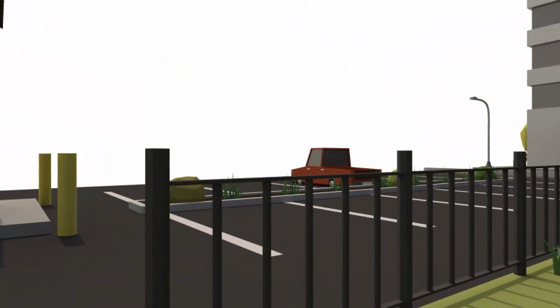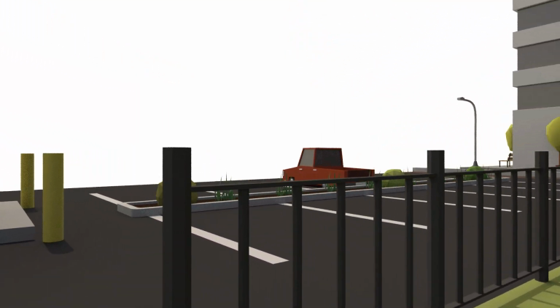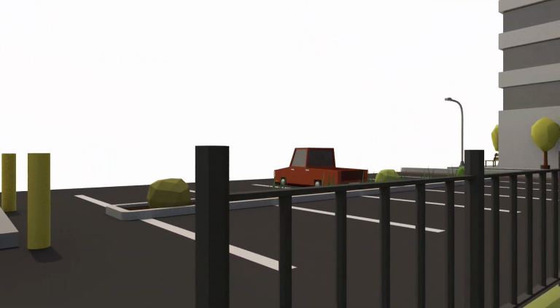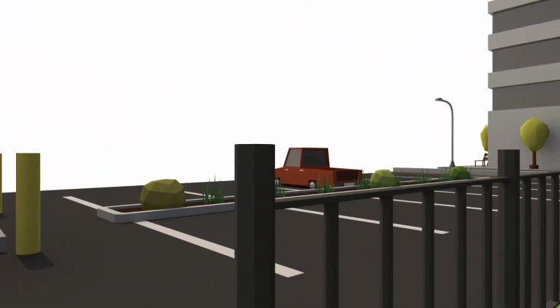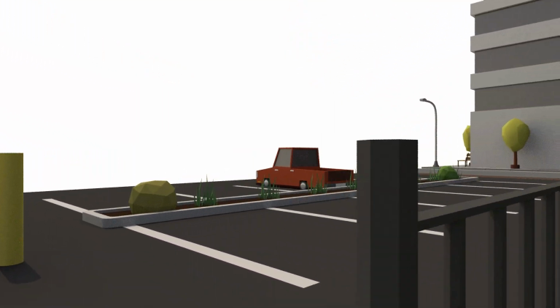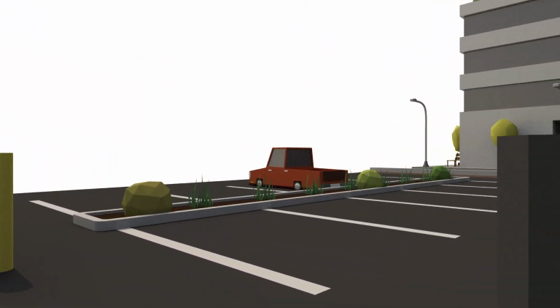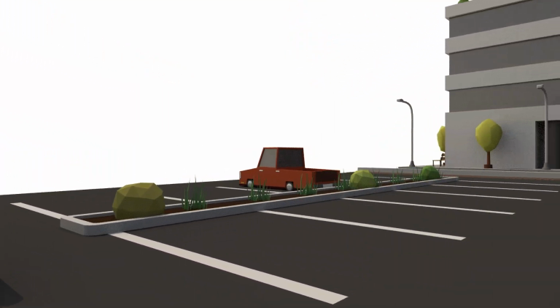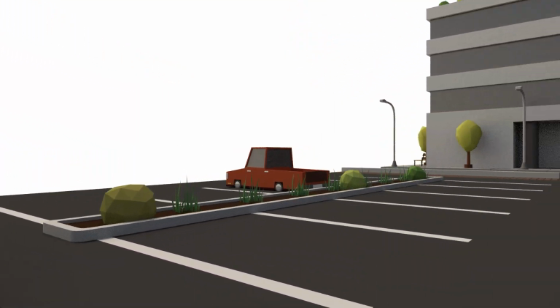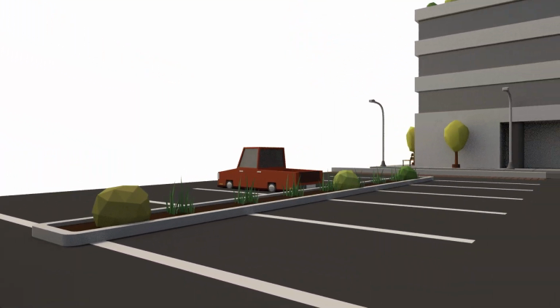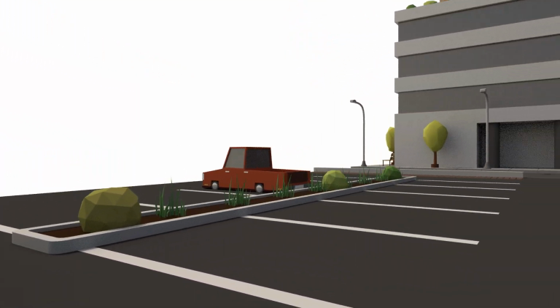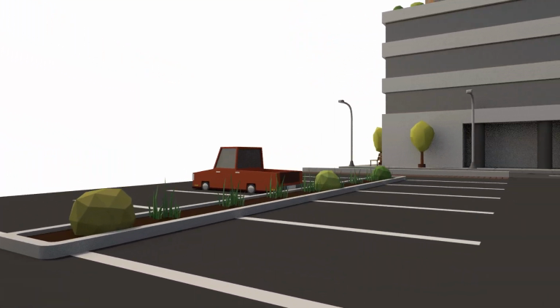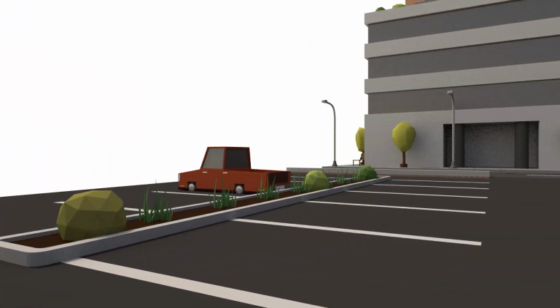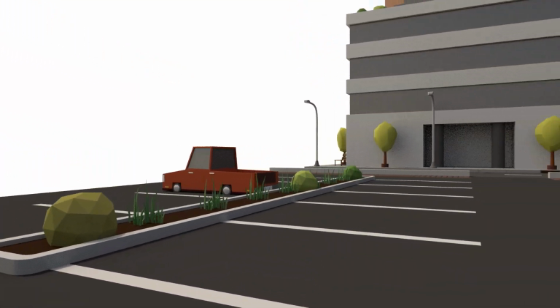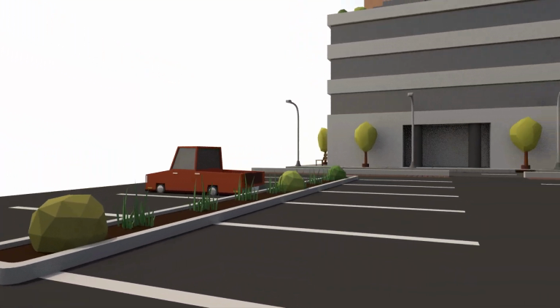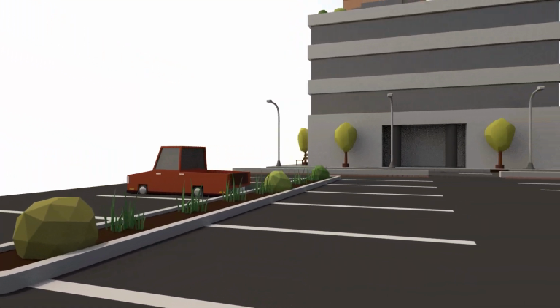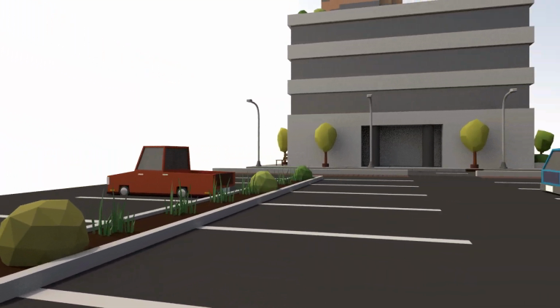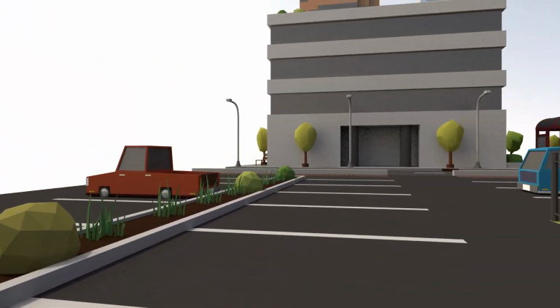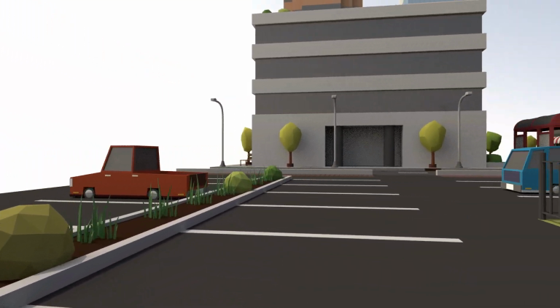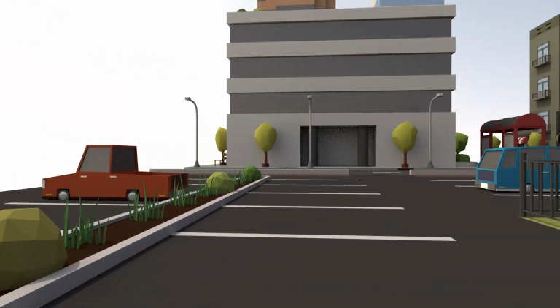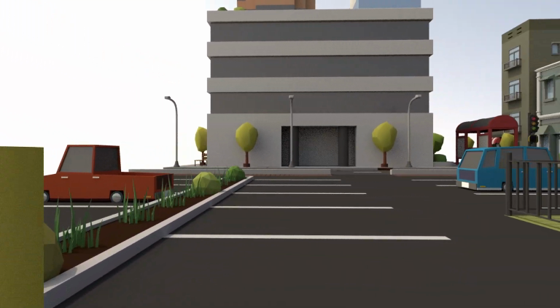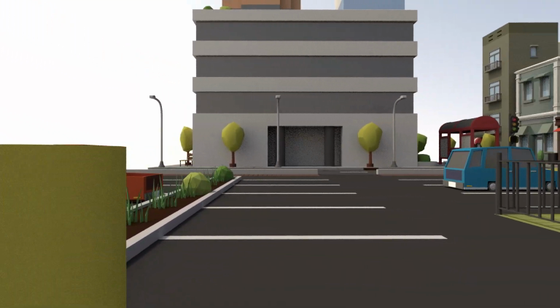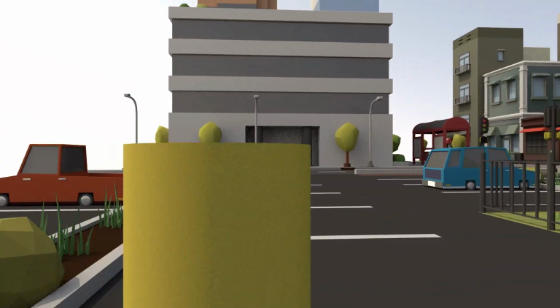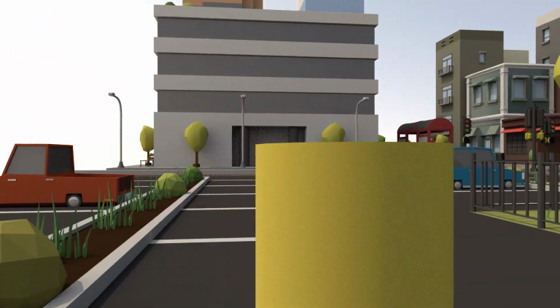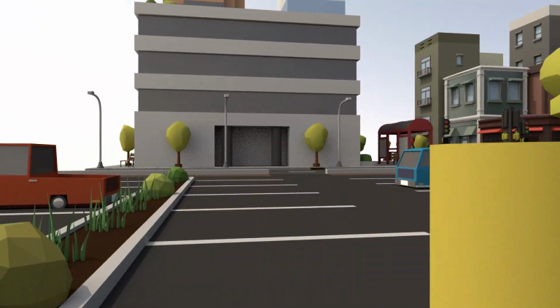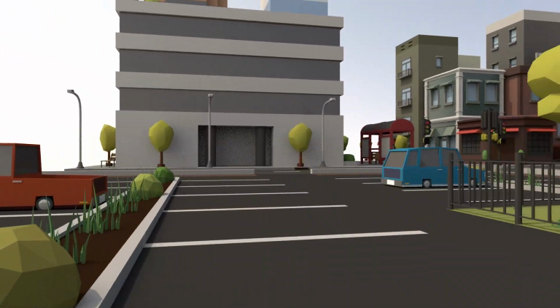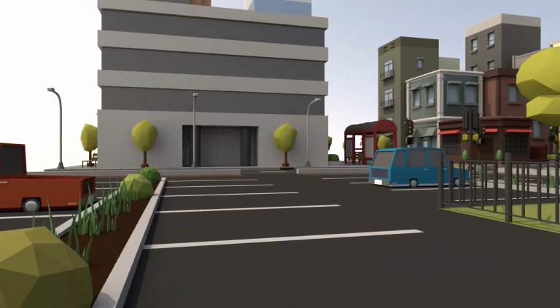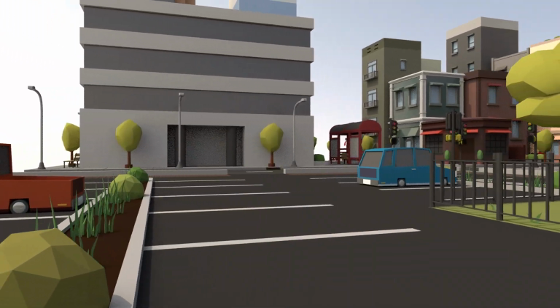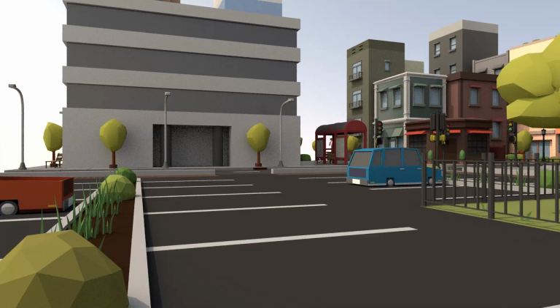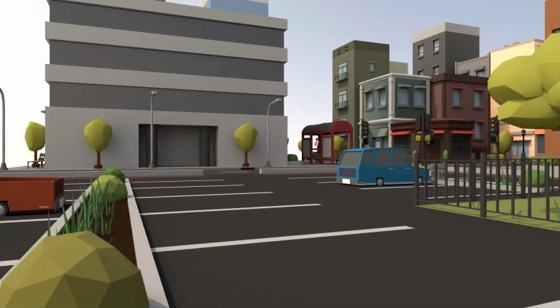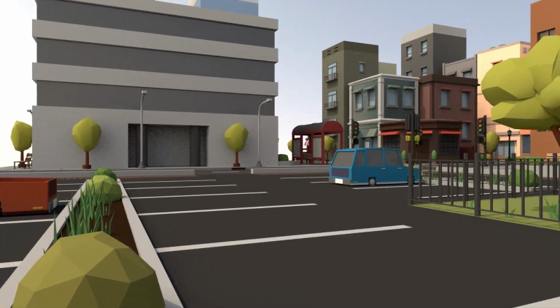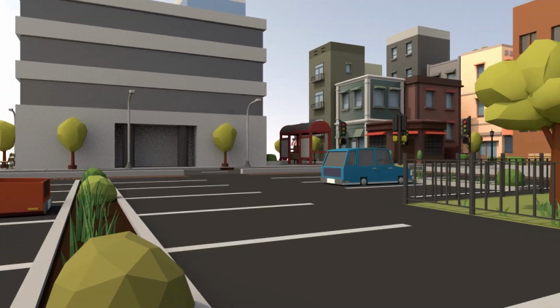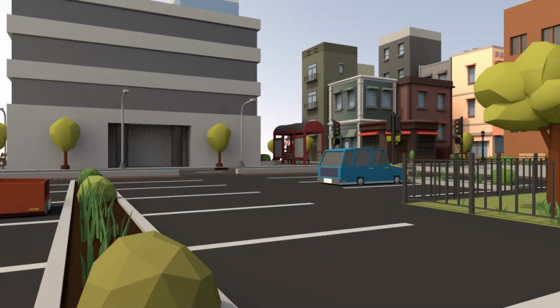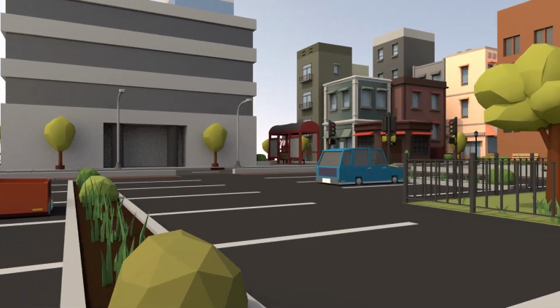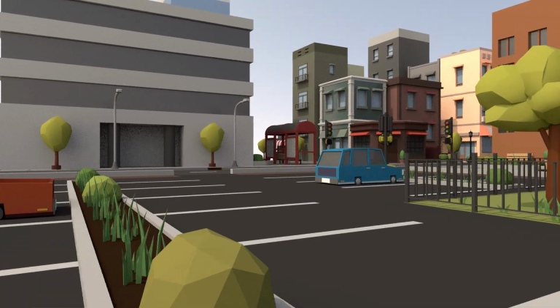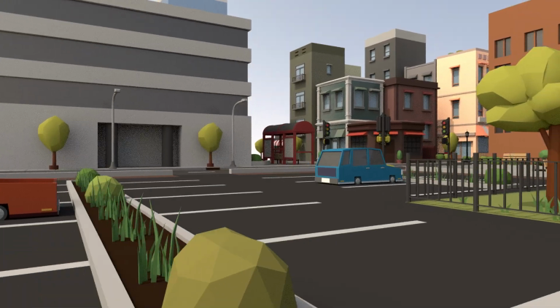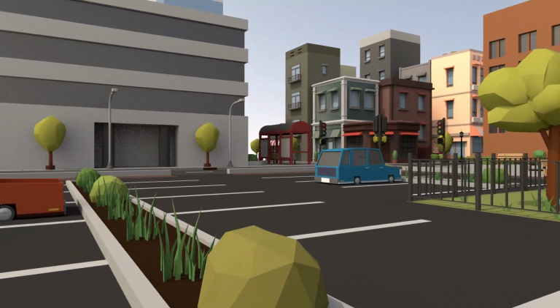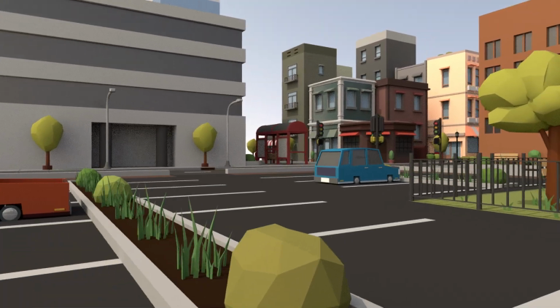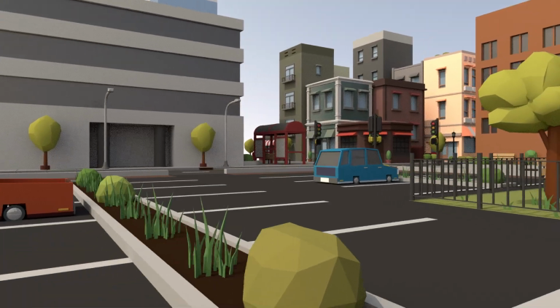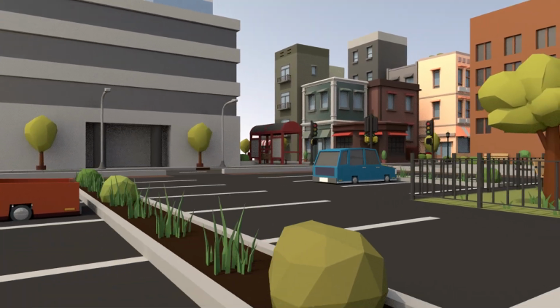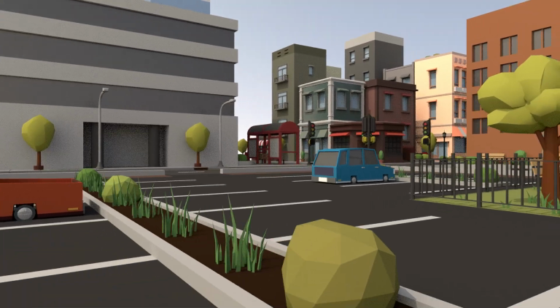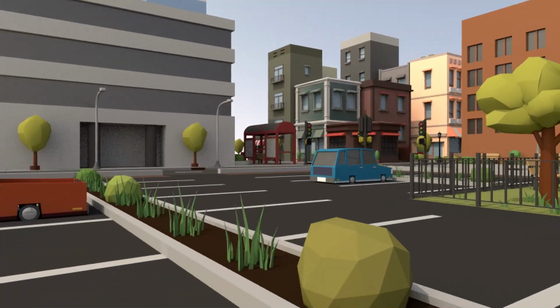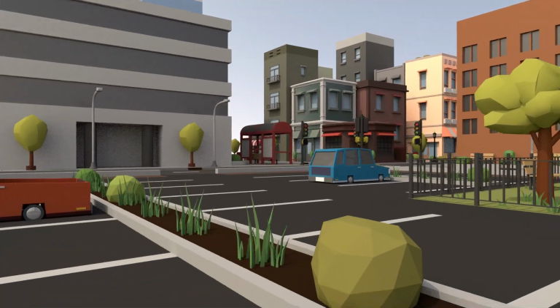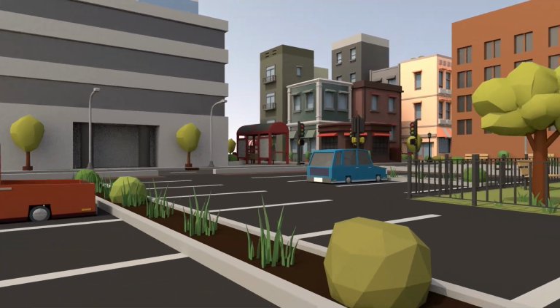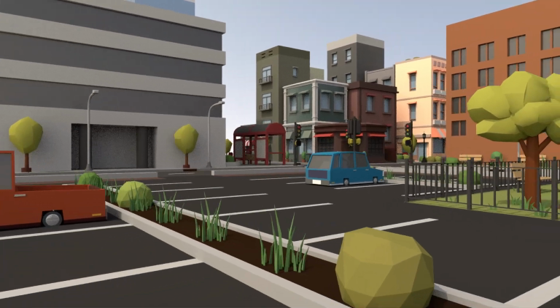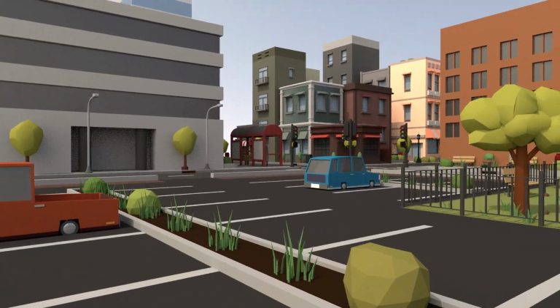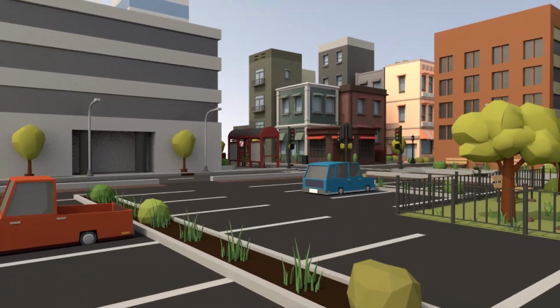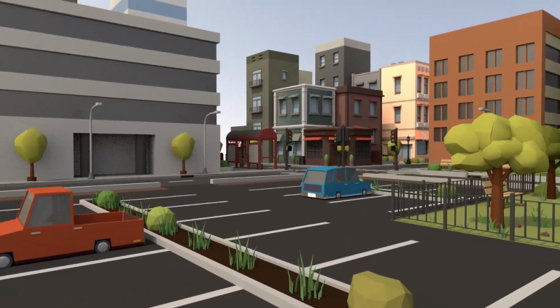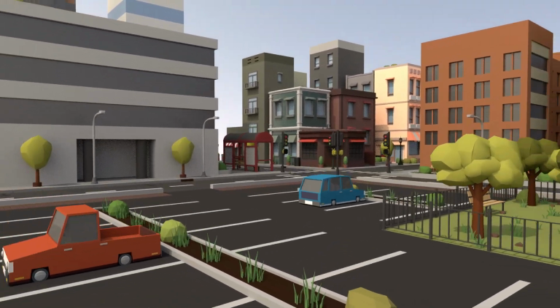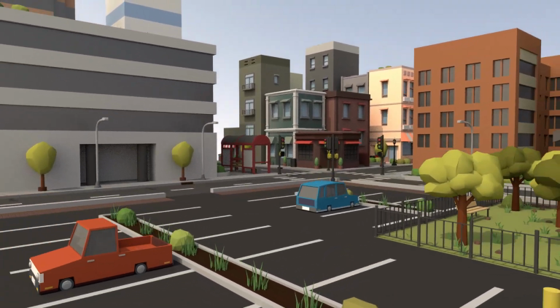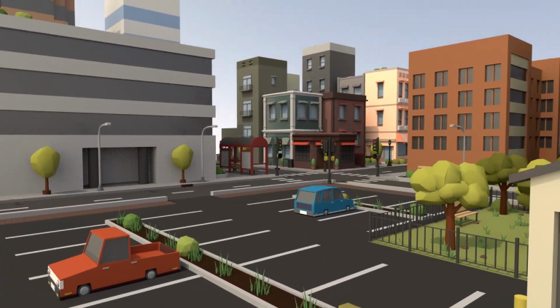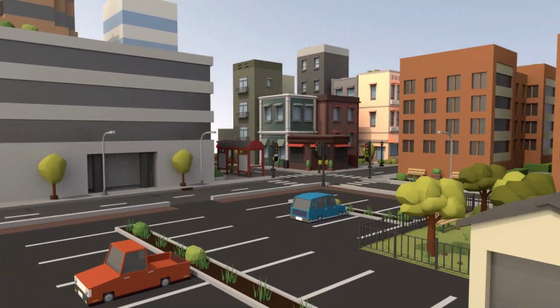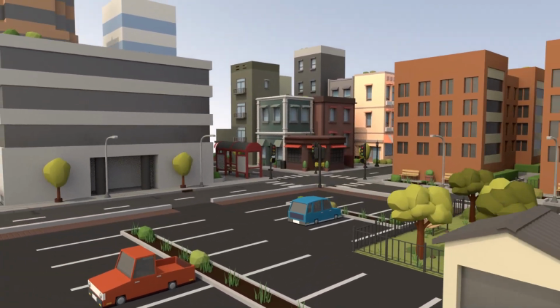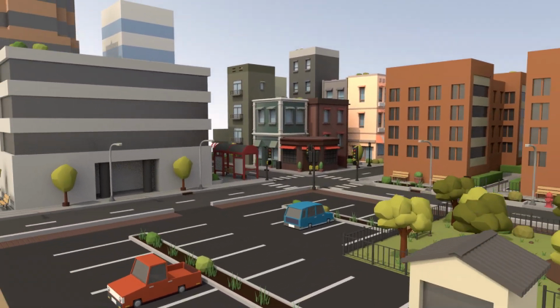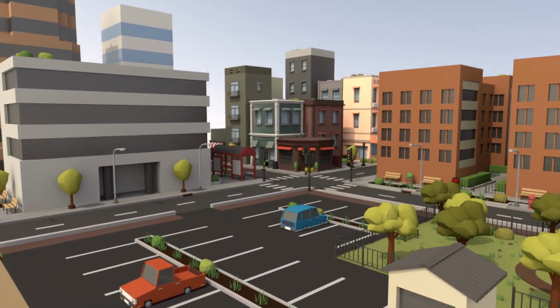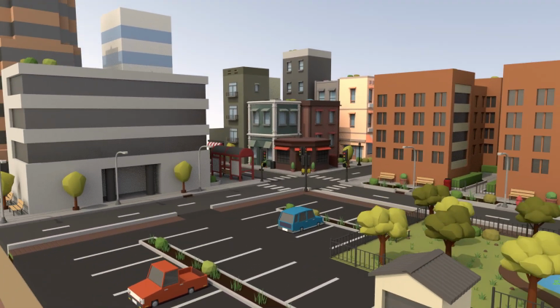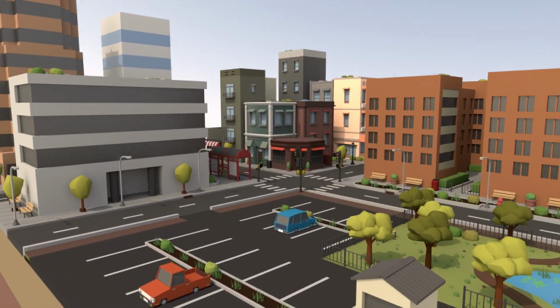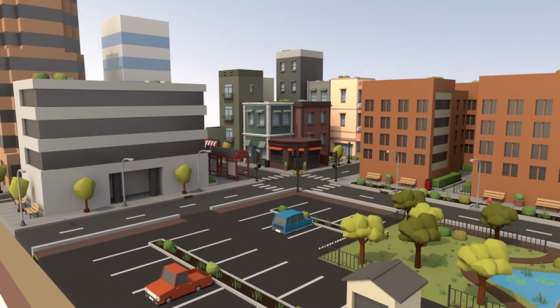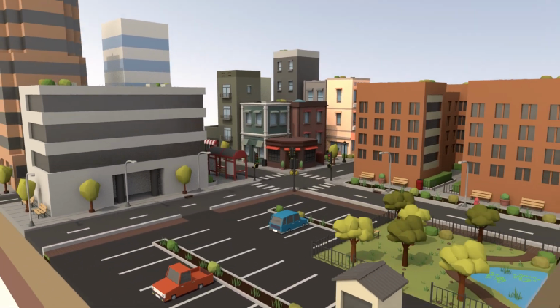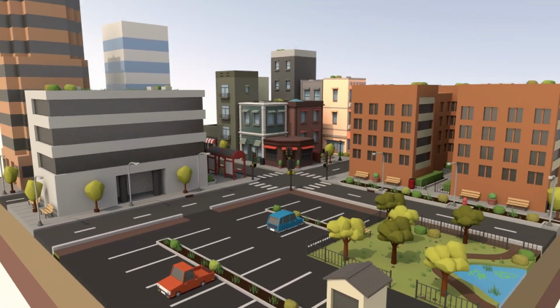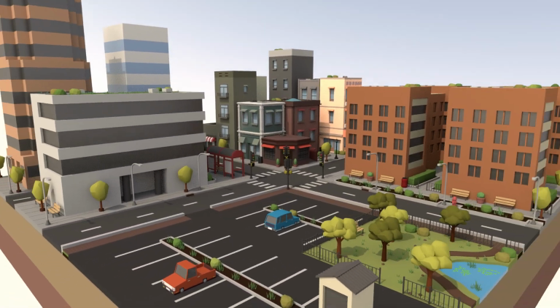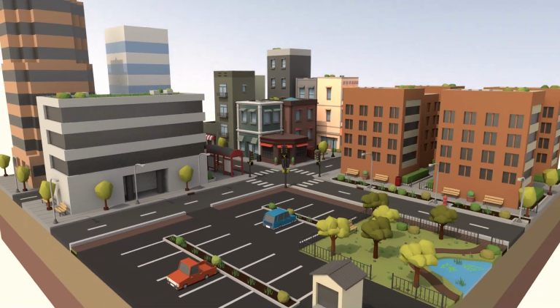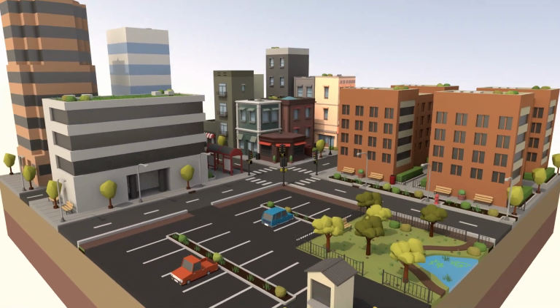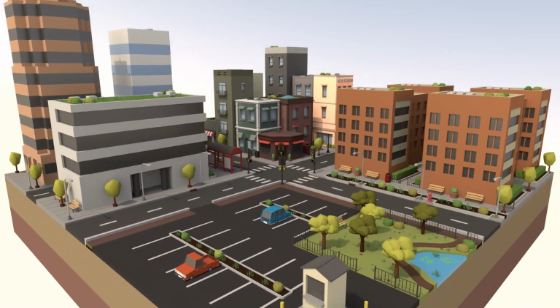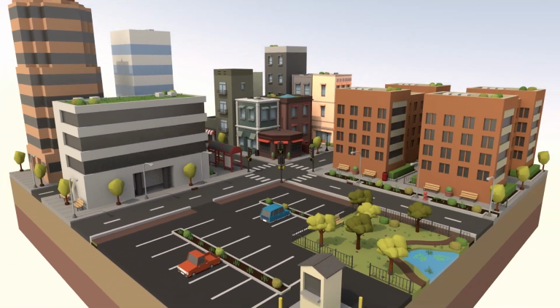With green infrastructure, cities can work with nature to manage rainwater, ensuring cleaner water and greater resilience to storms.